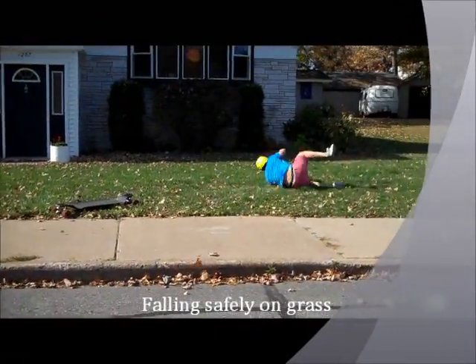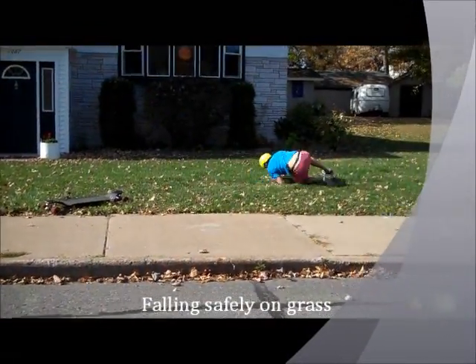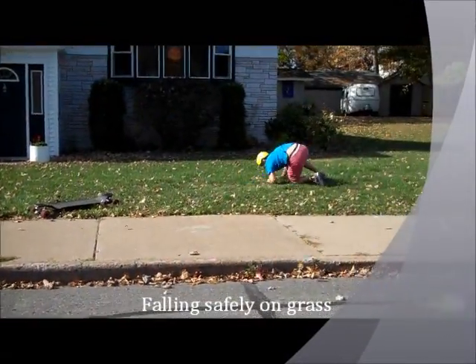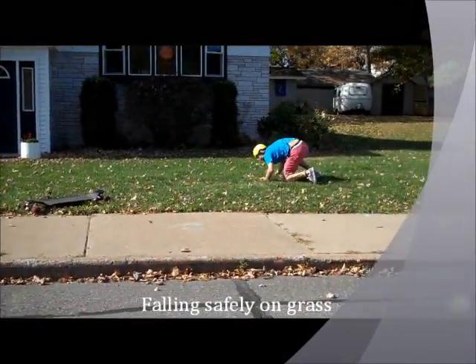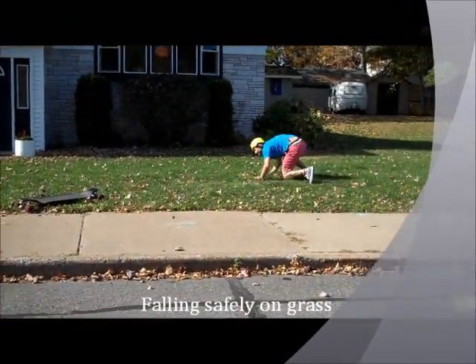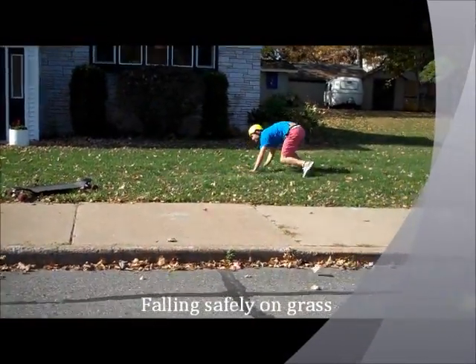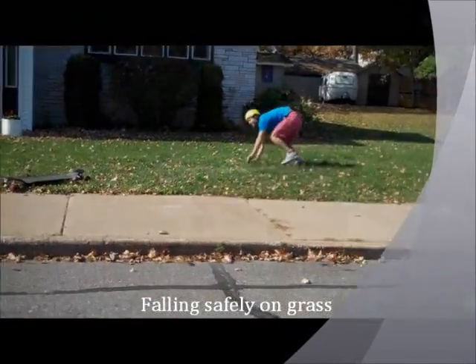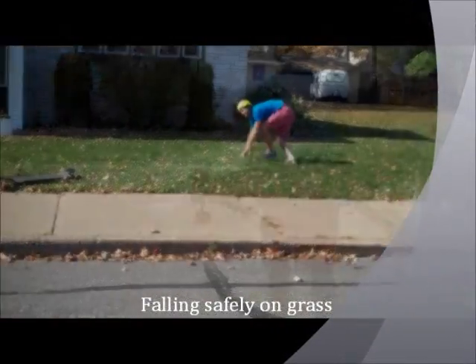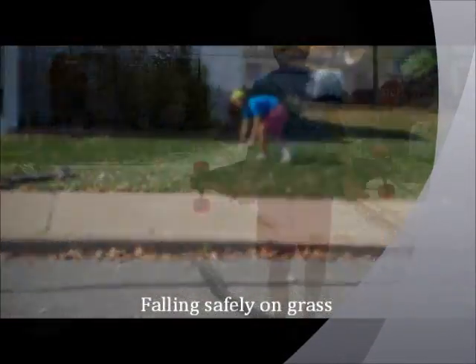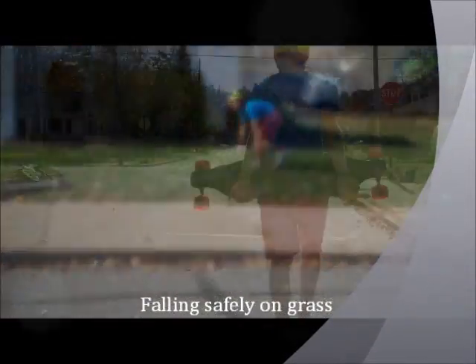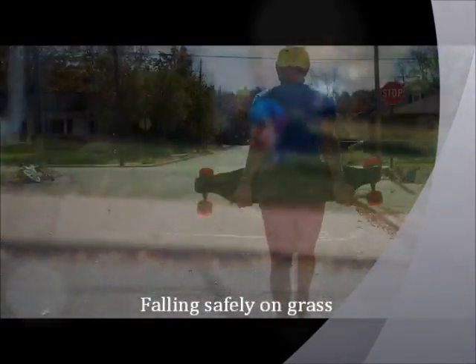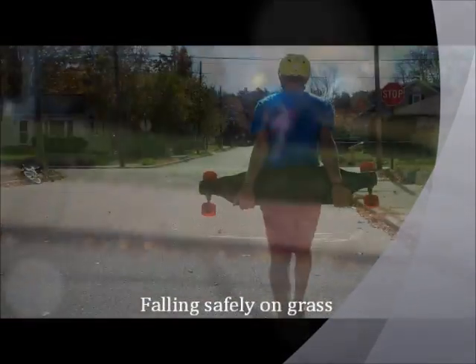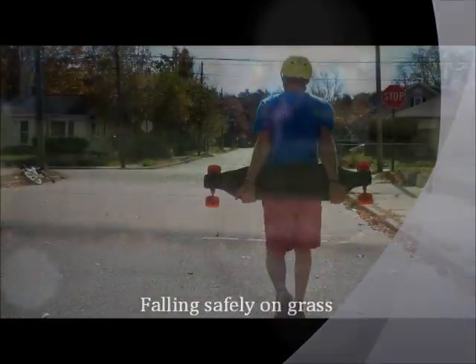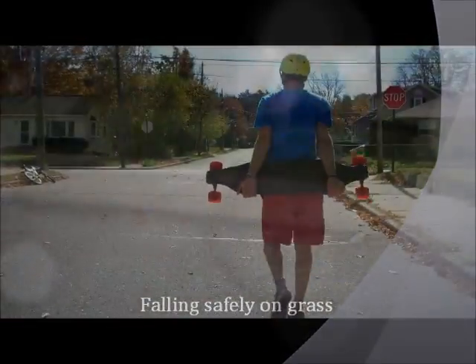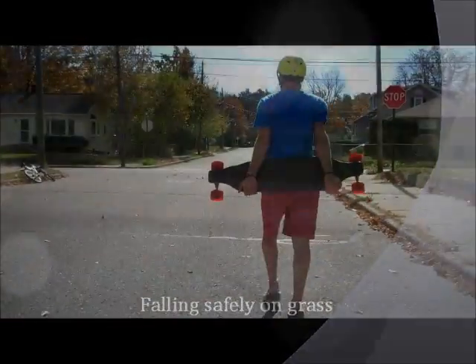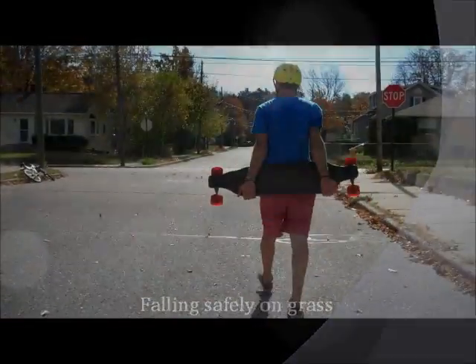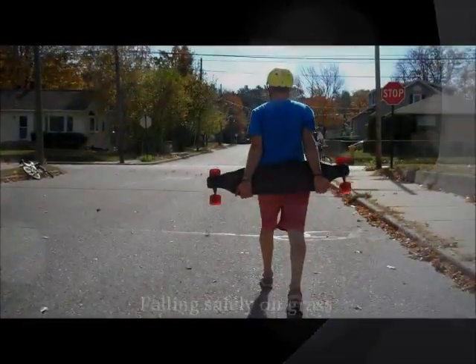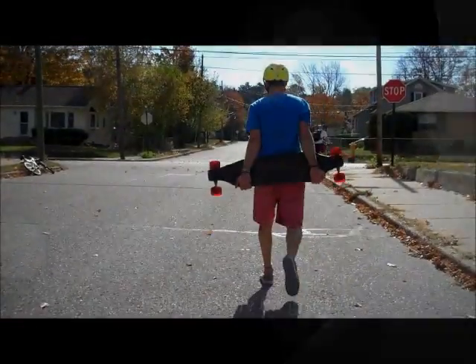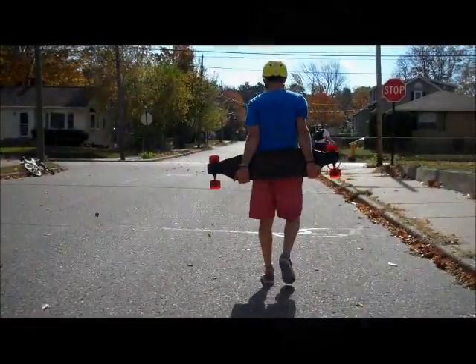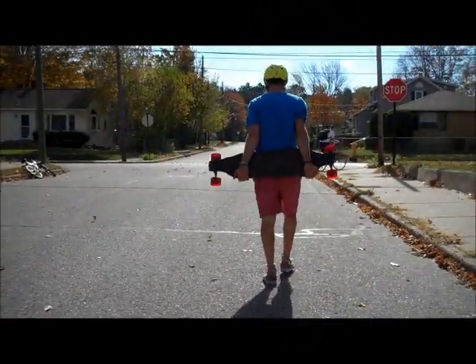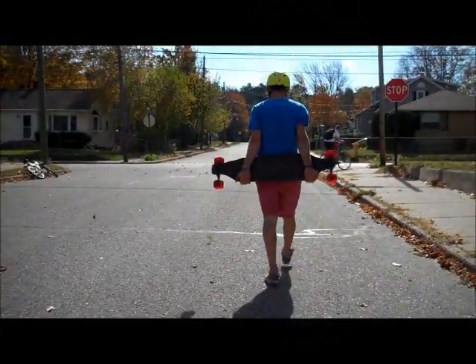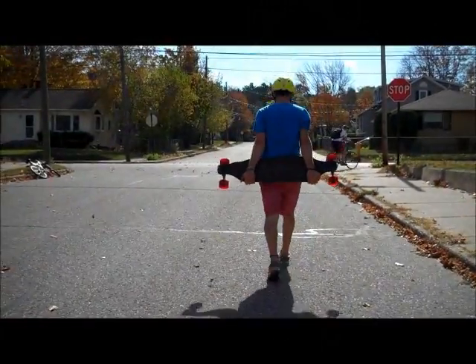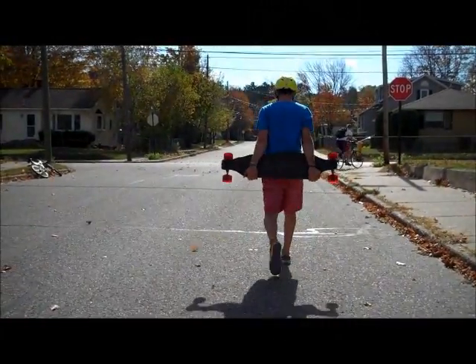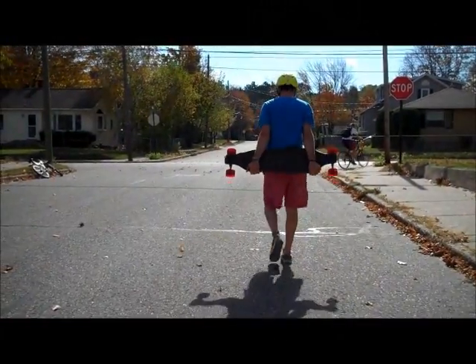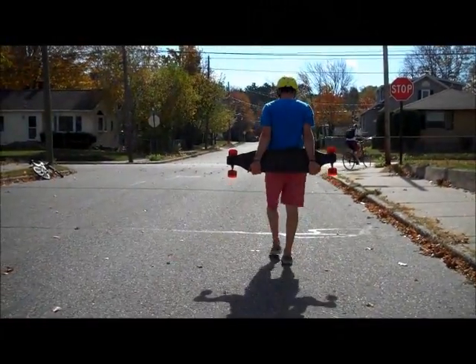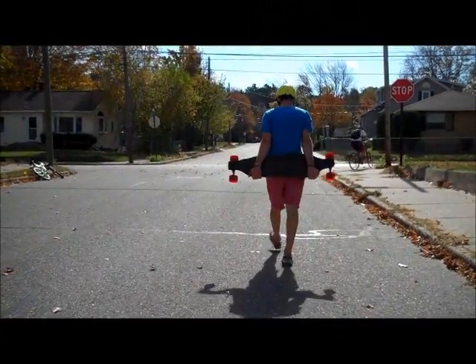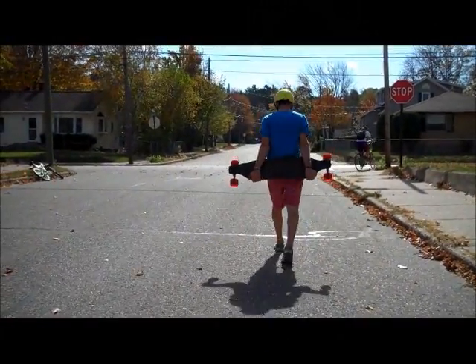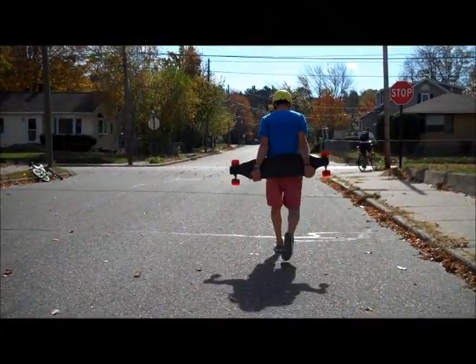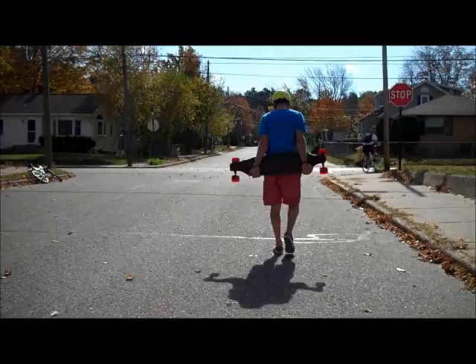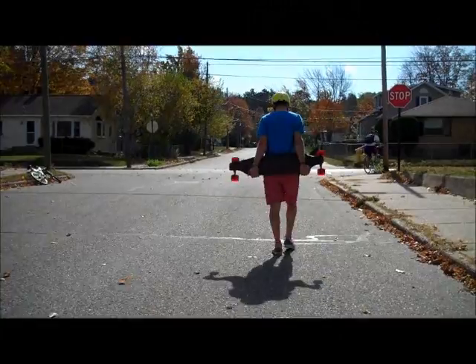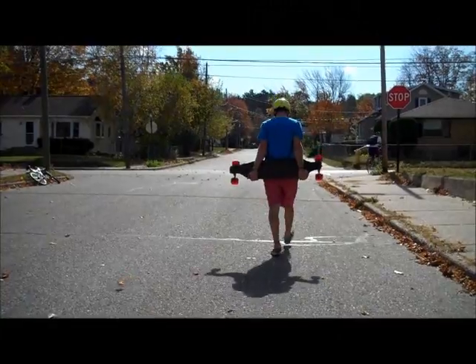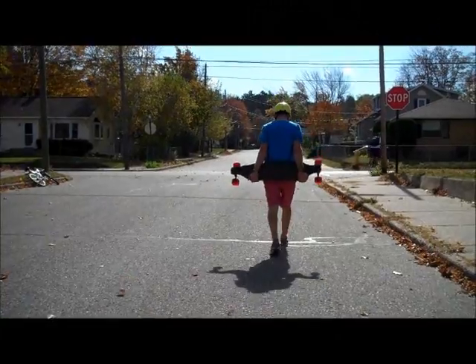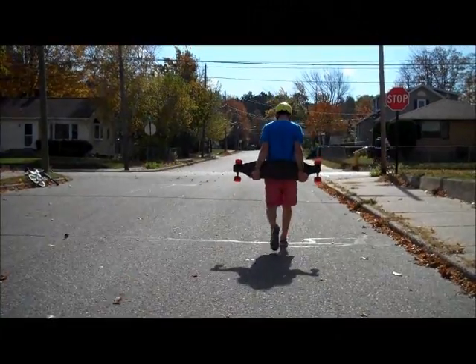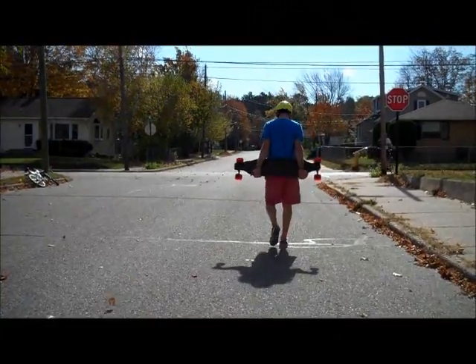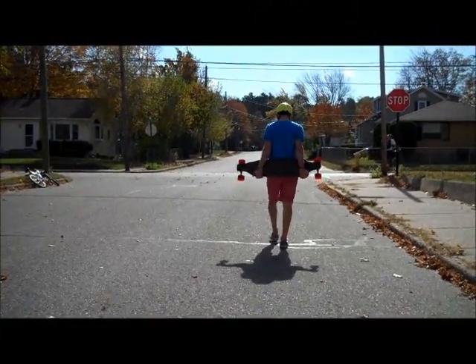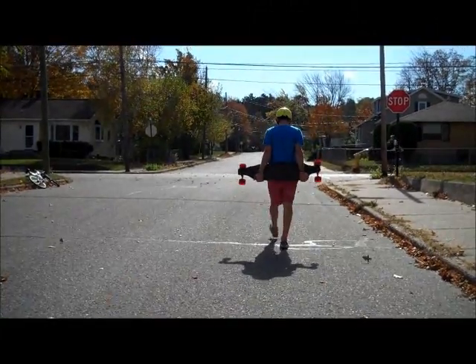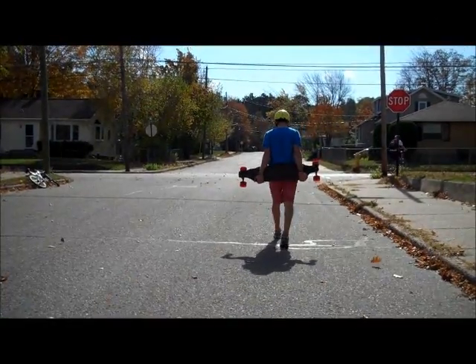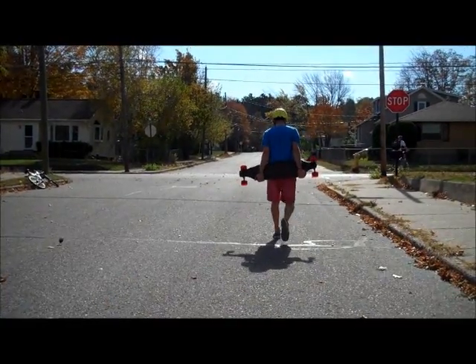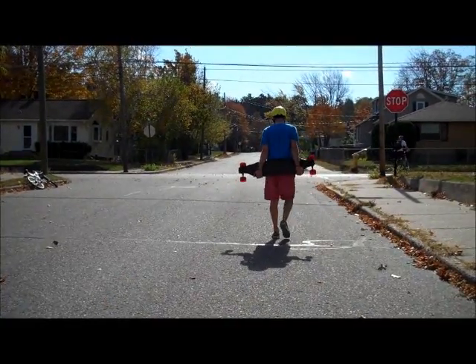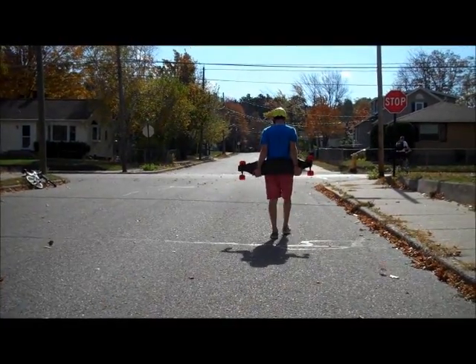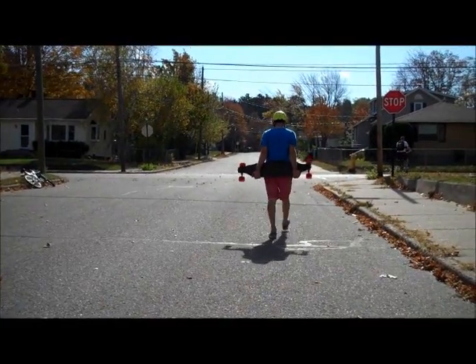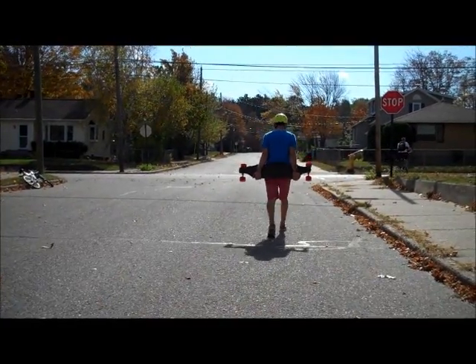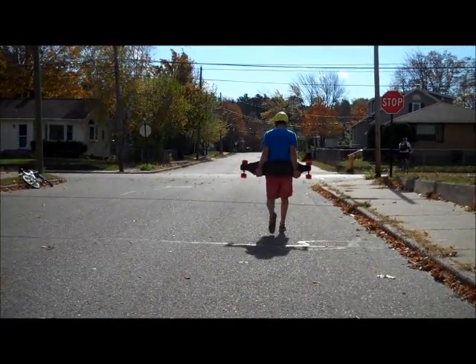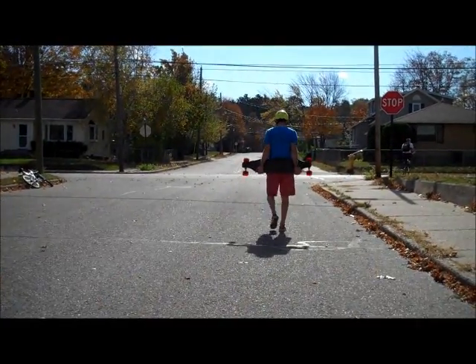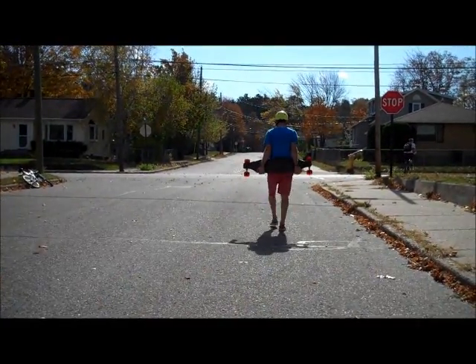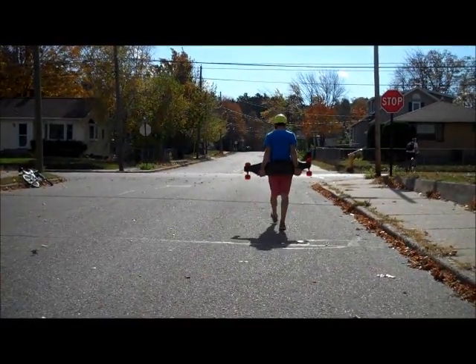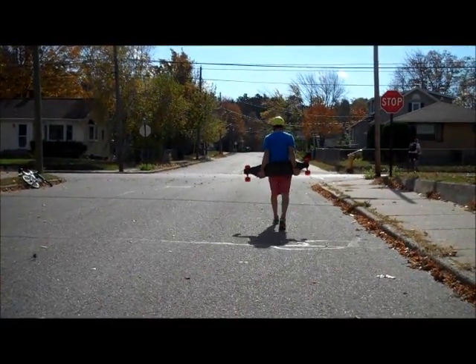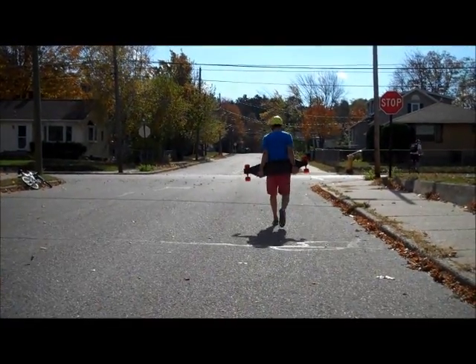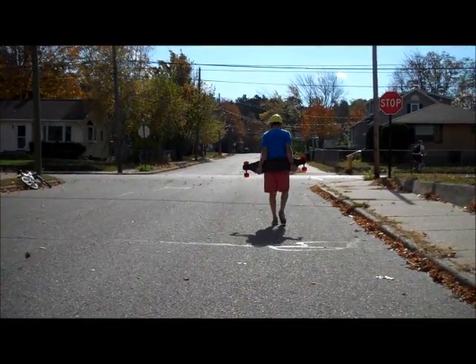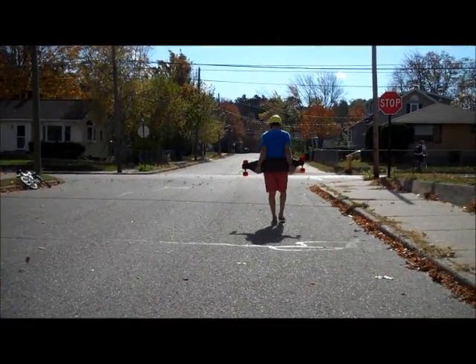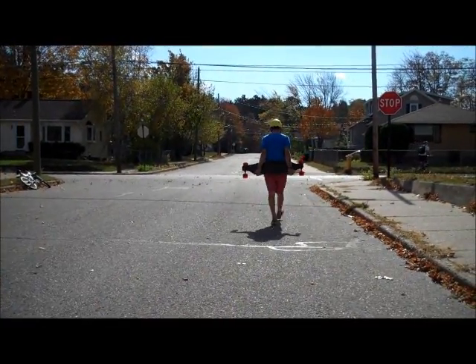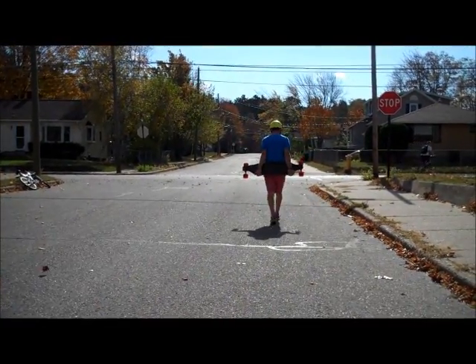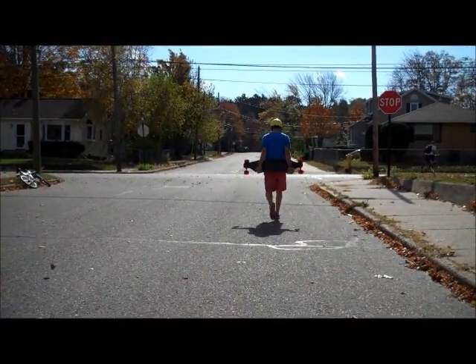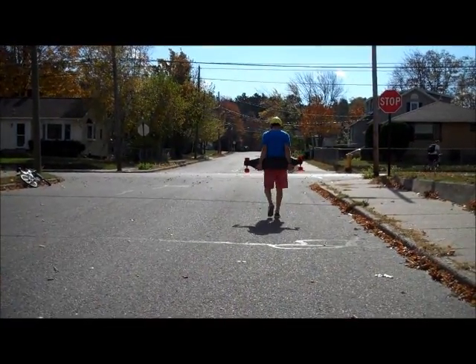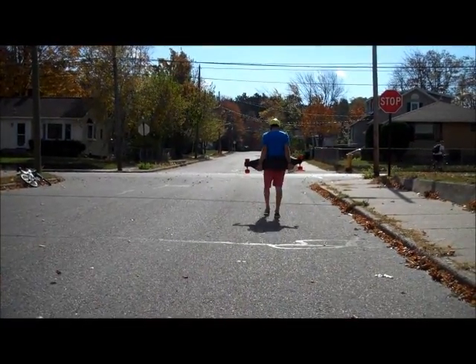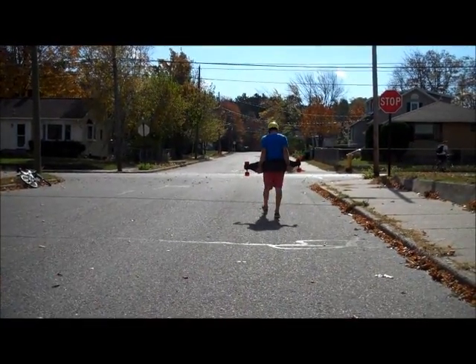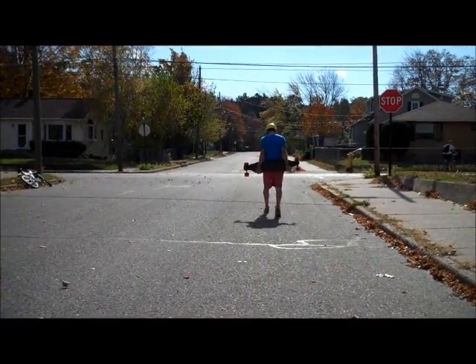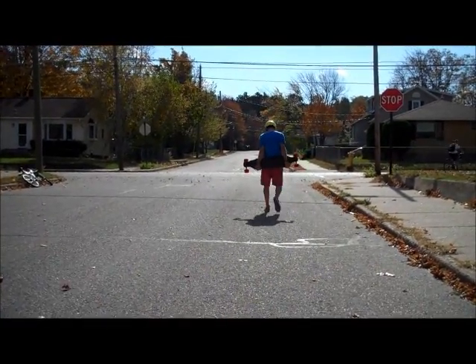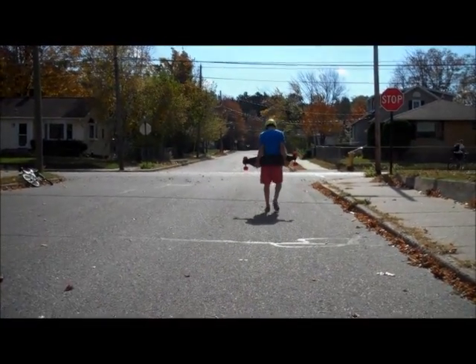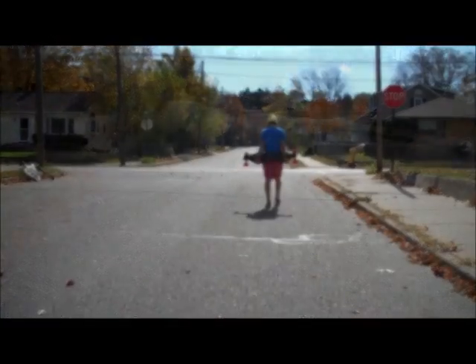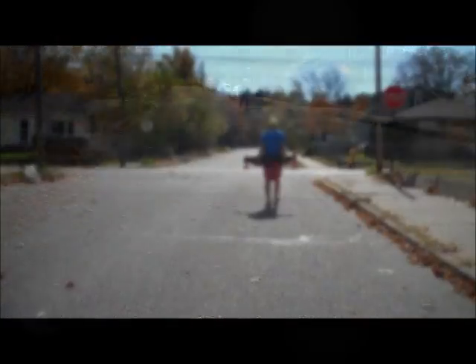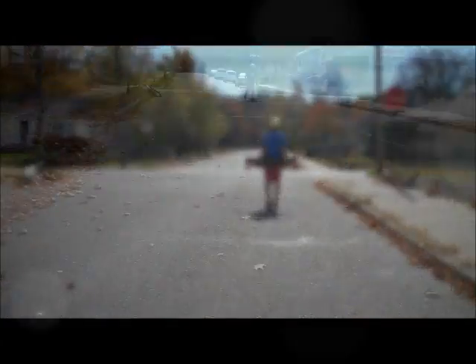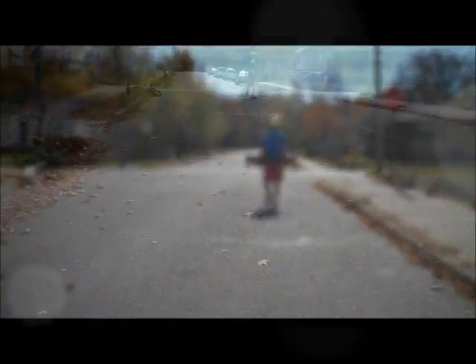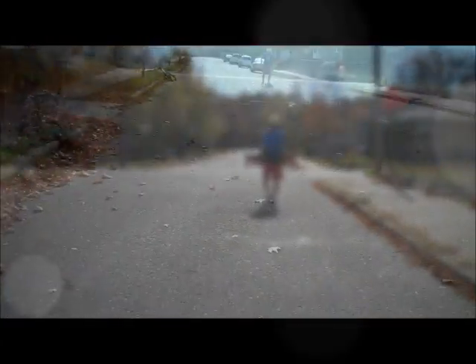Learning how to stop is a big key in longboarding. There are multiple ways, and the way that I'm doing here is placing my foot down, using that as friction on the pavement.